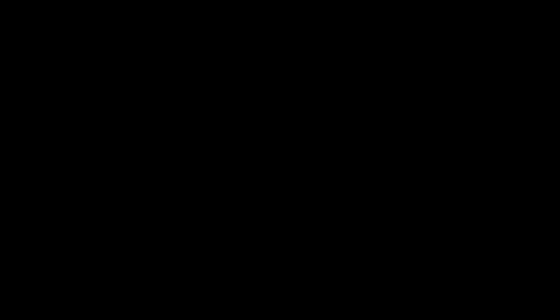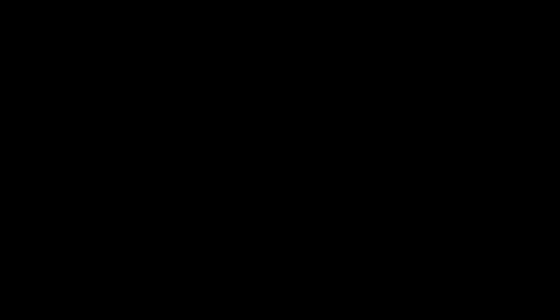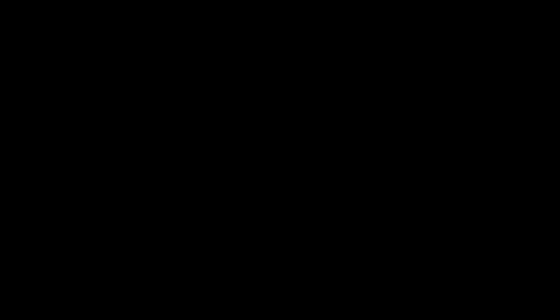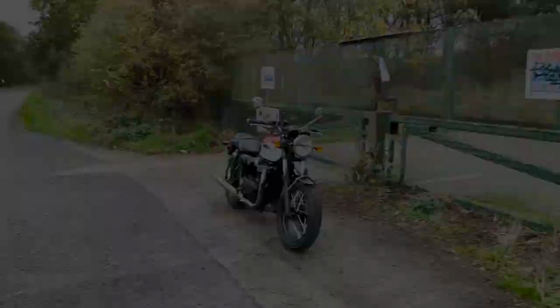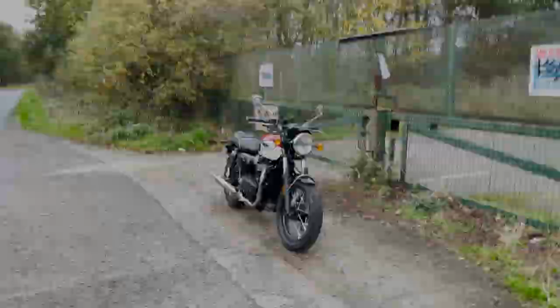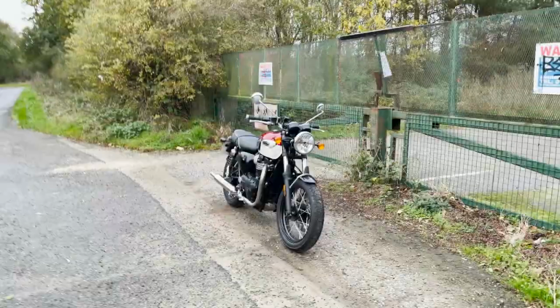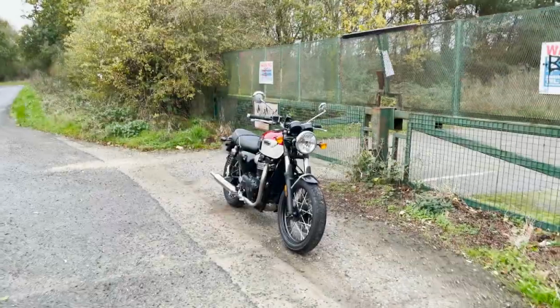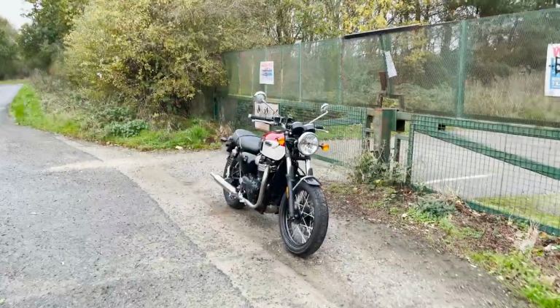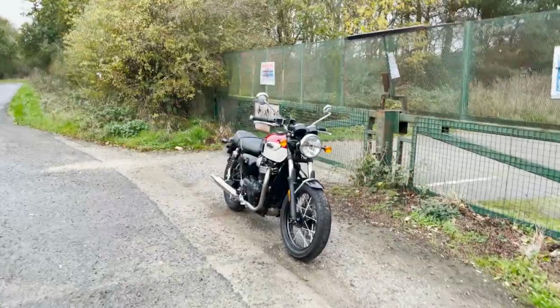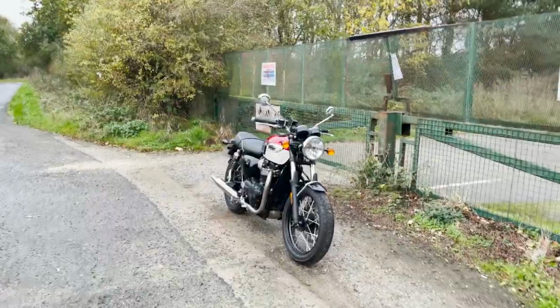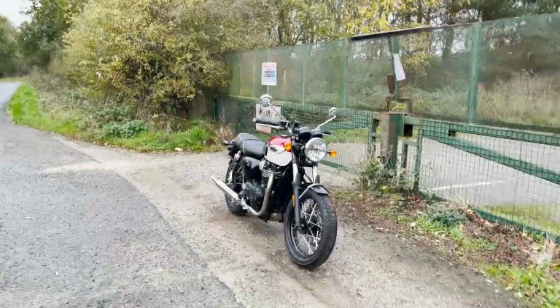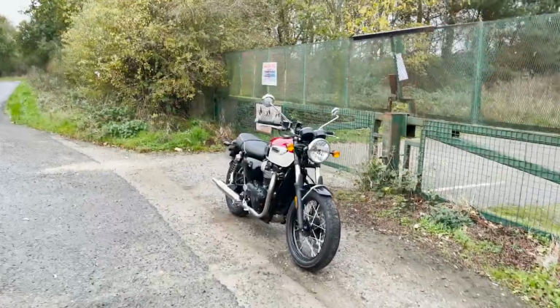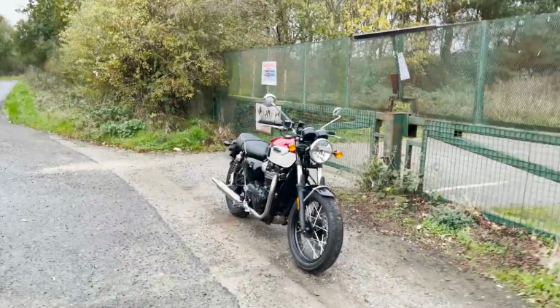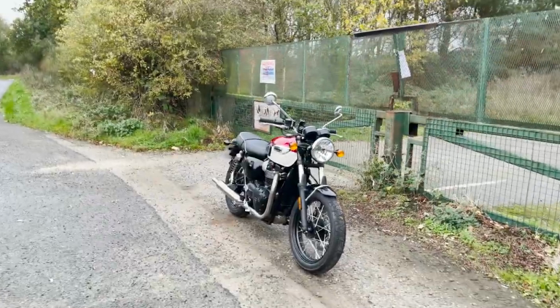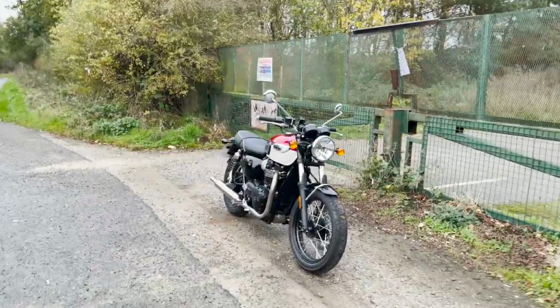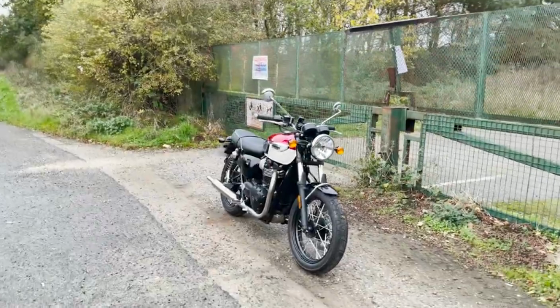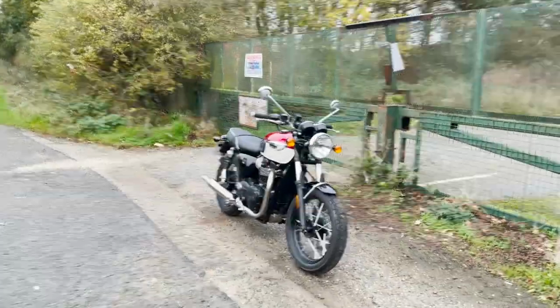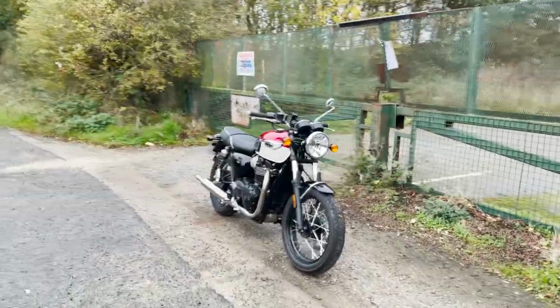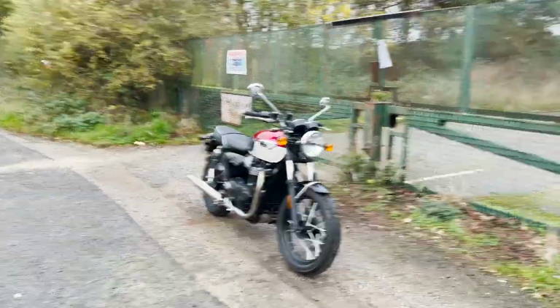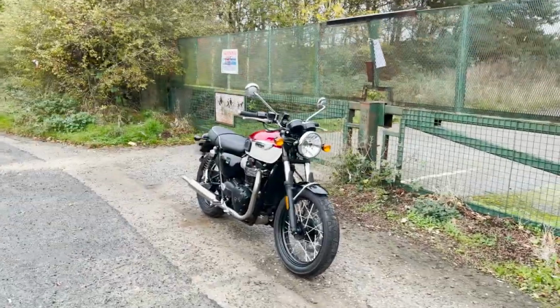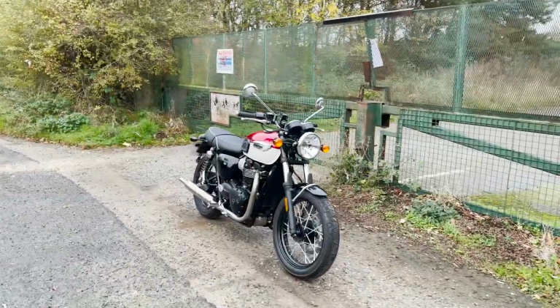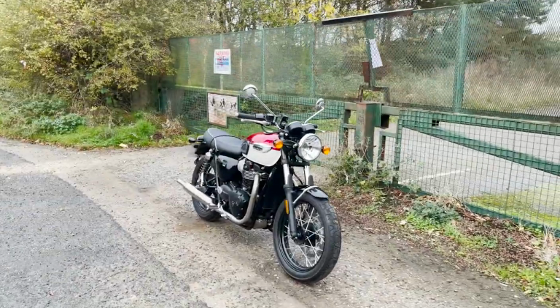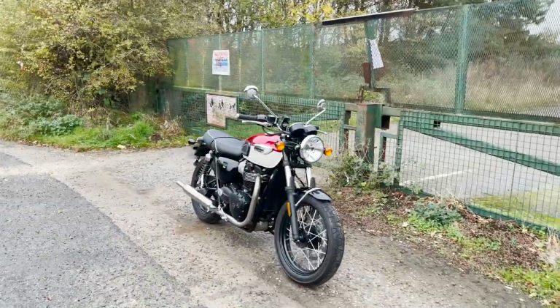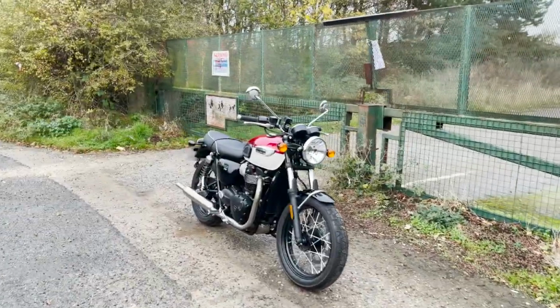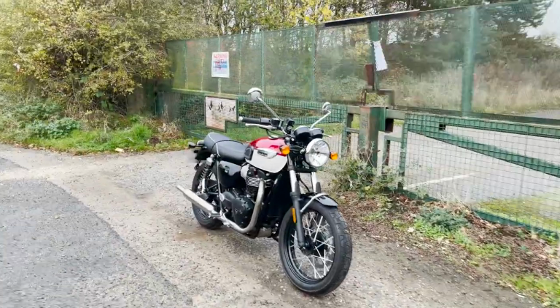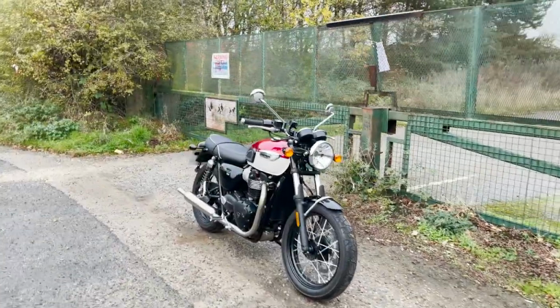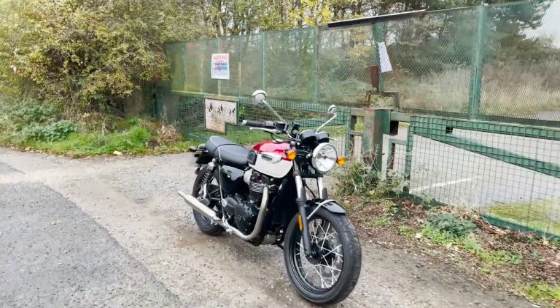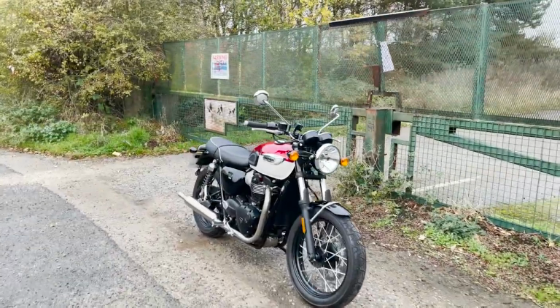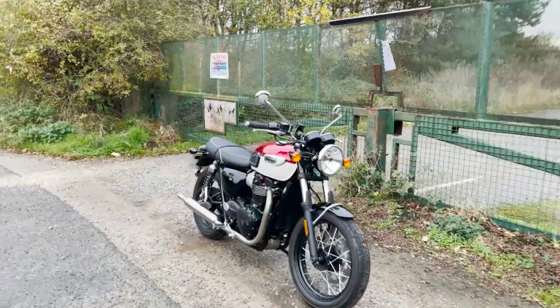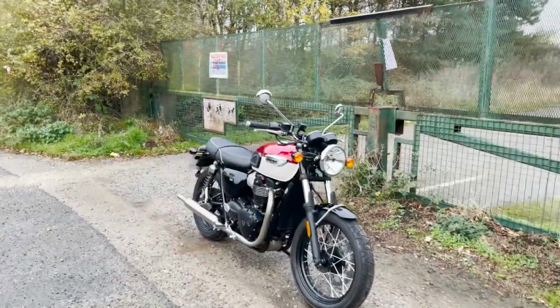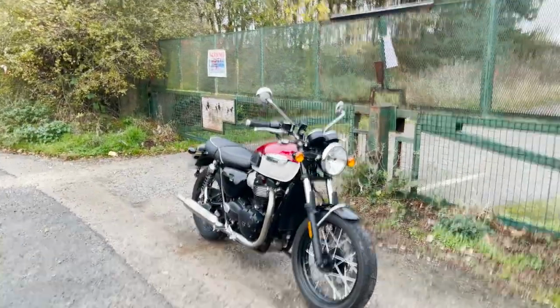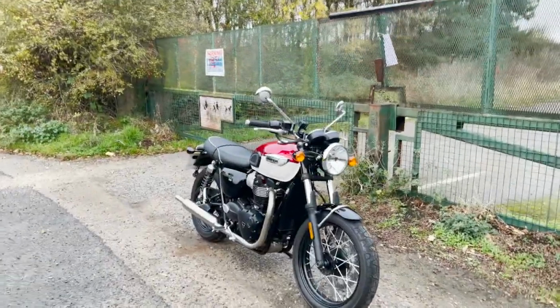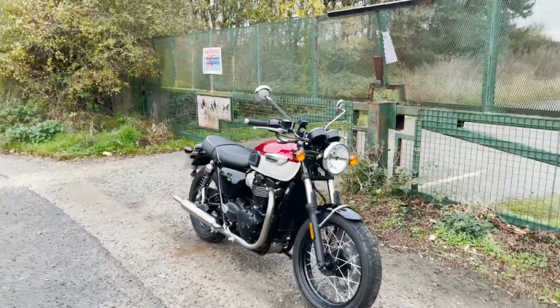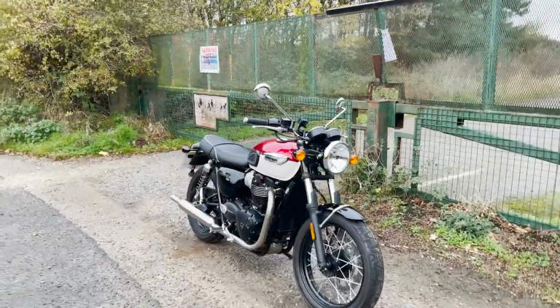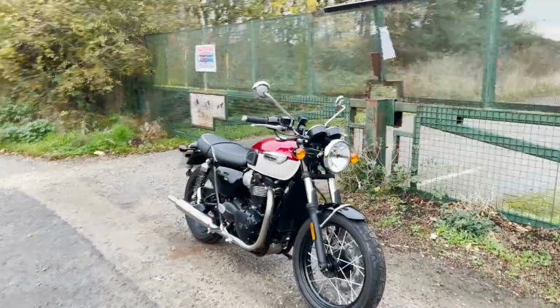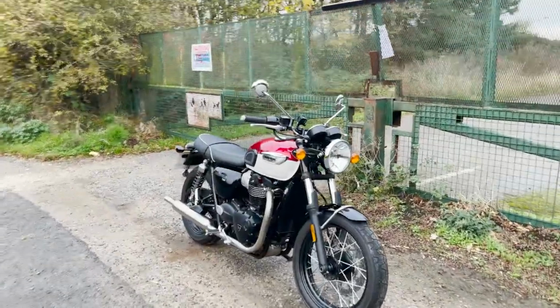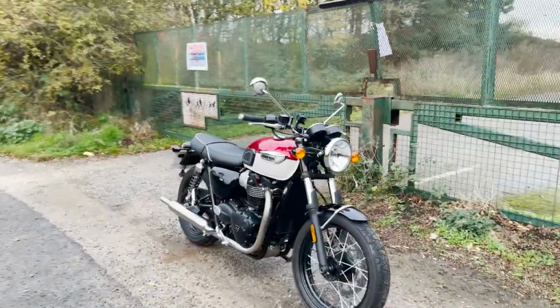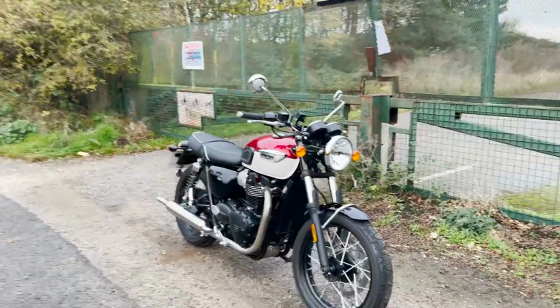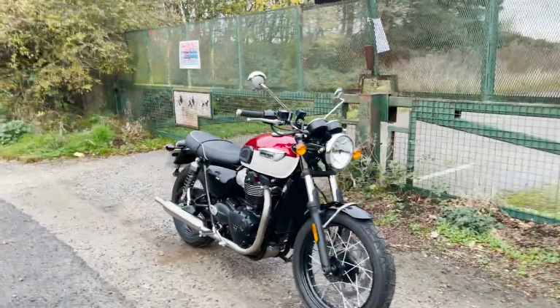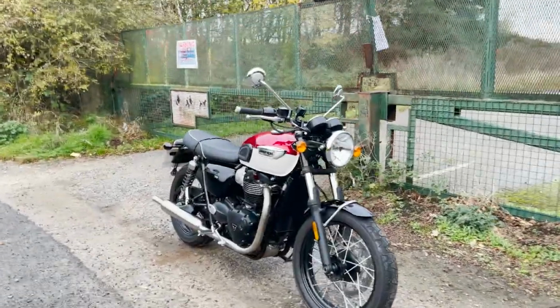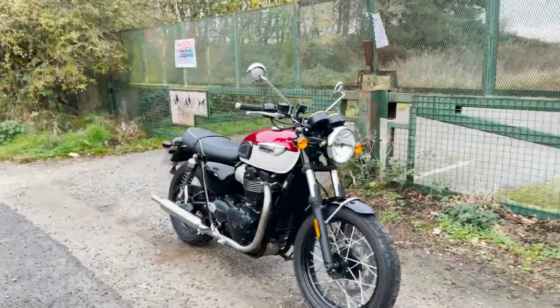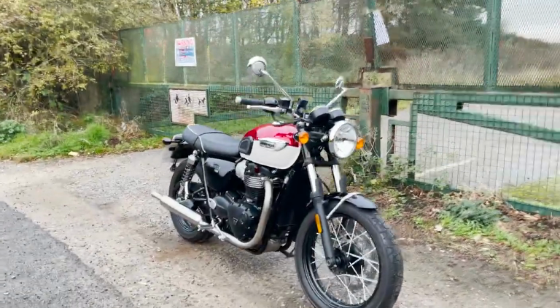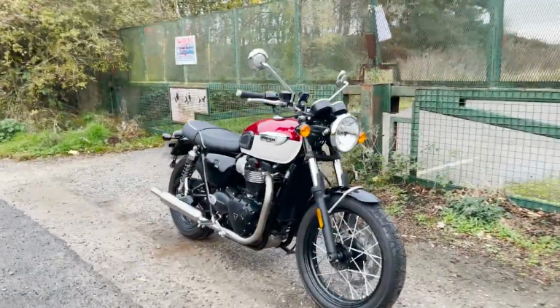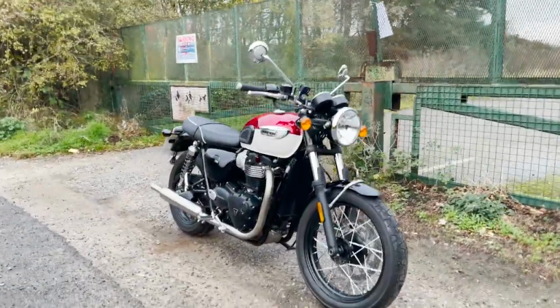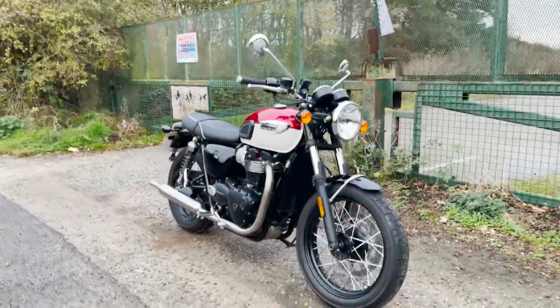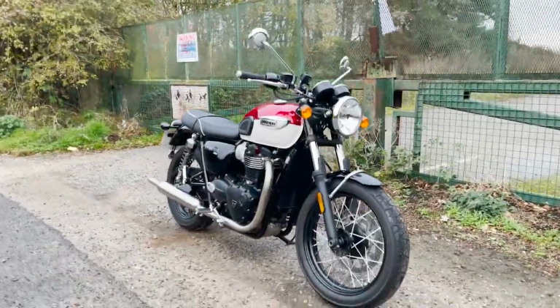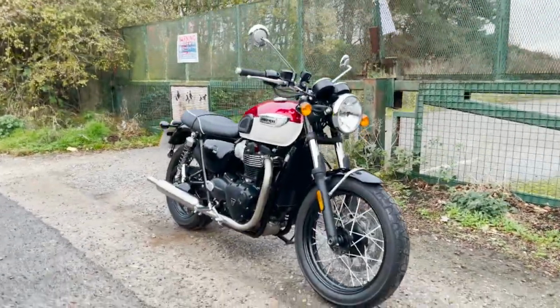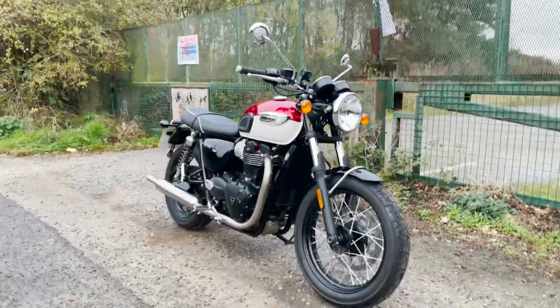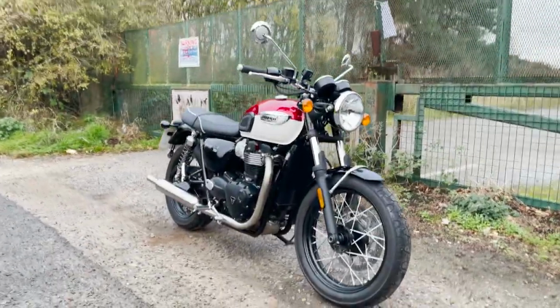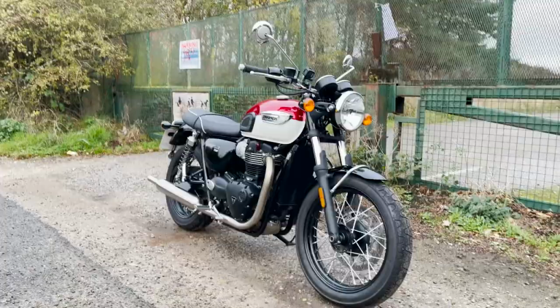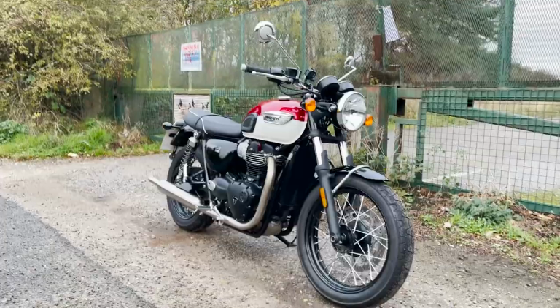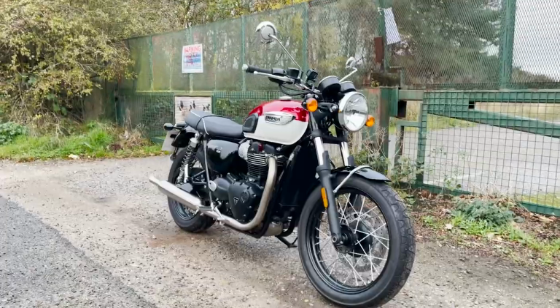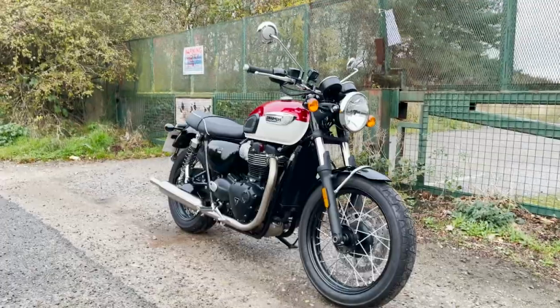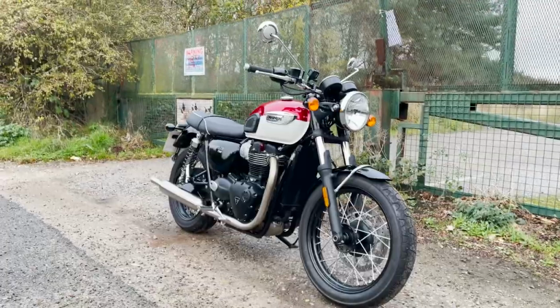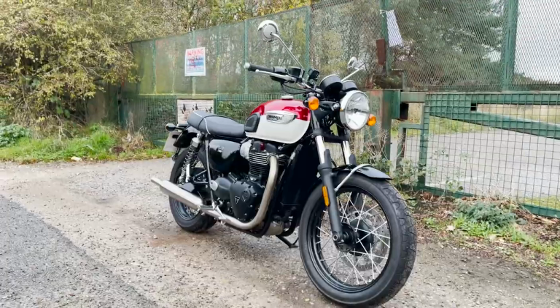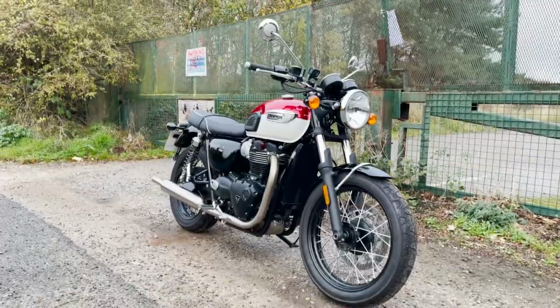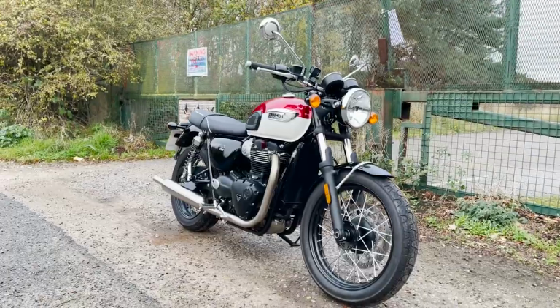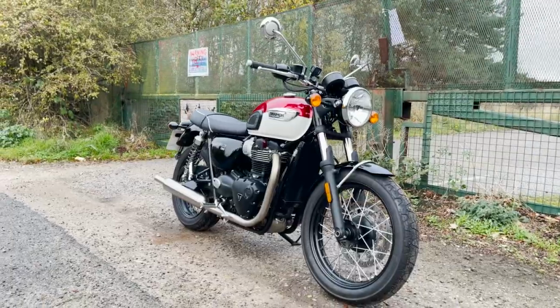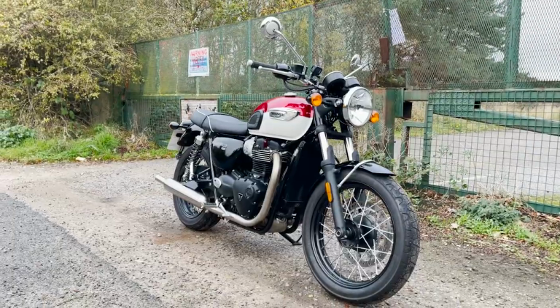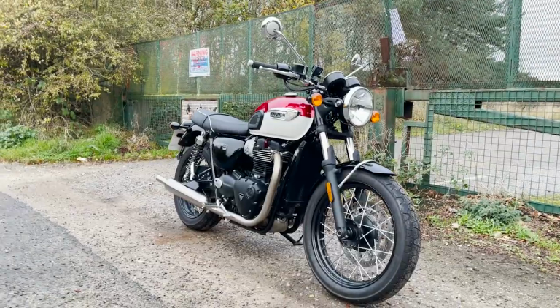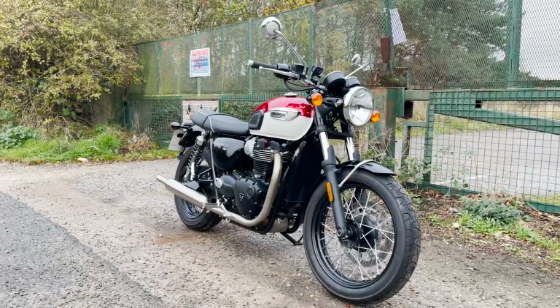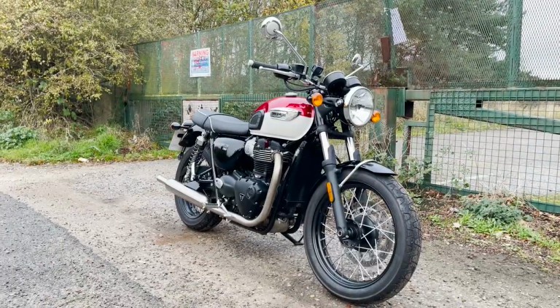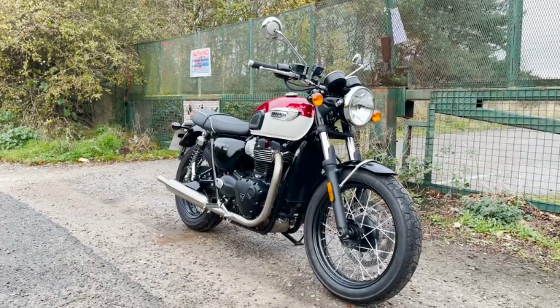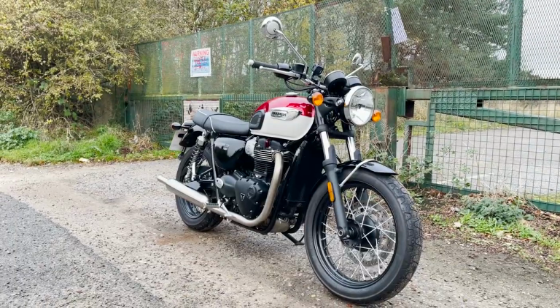Greetings, welcome to the channel. I'm Eddie Set Go, and in this video we're riding this — the stunning Triumph T100.